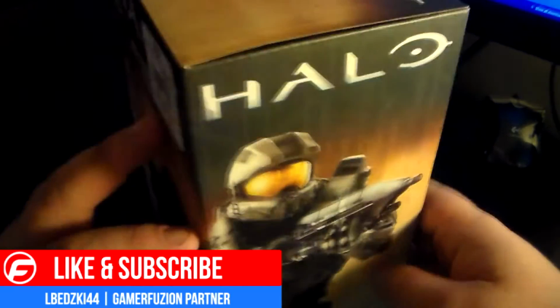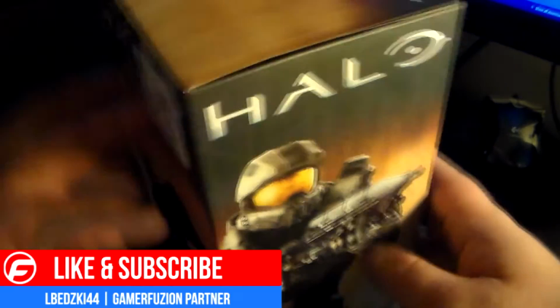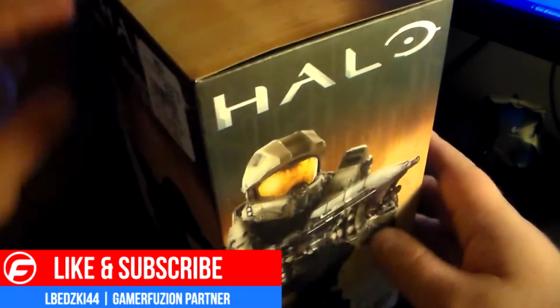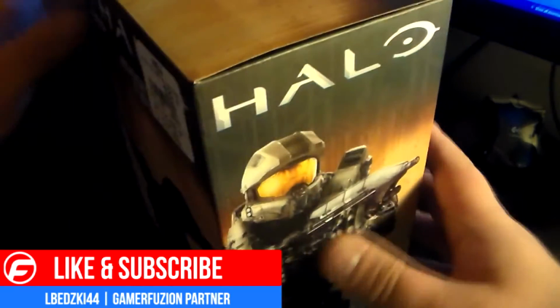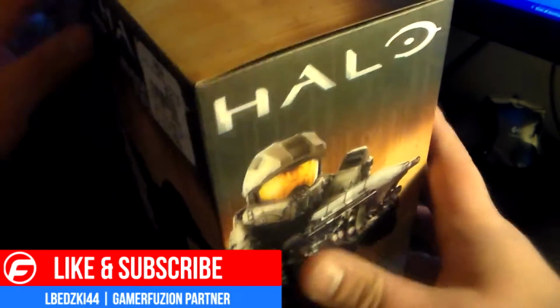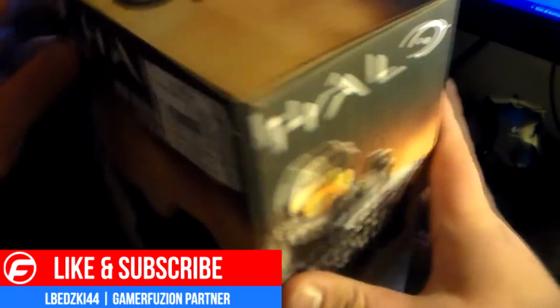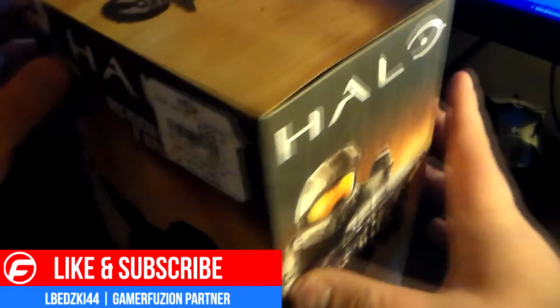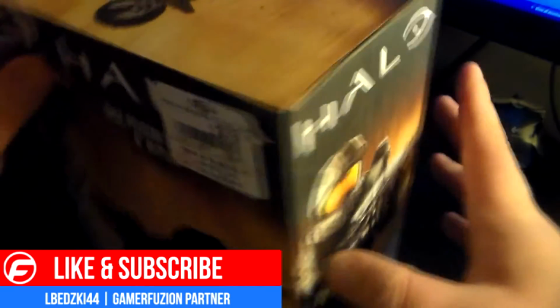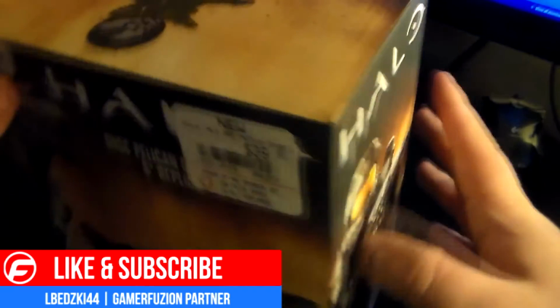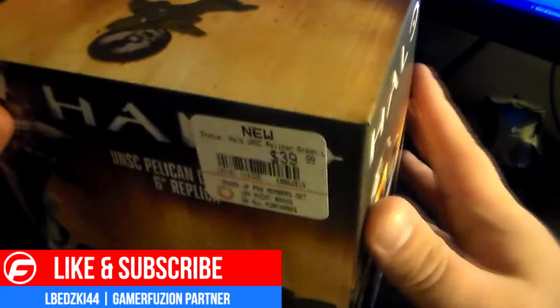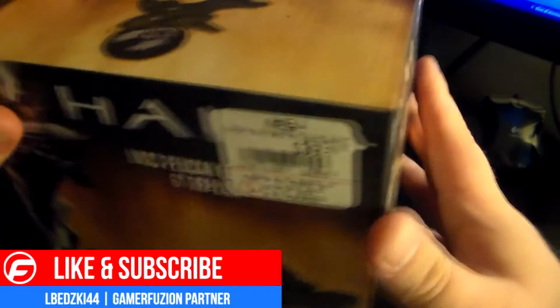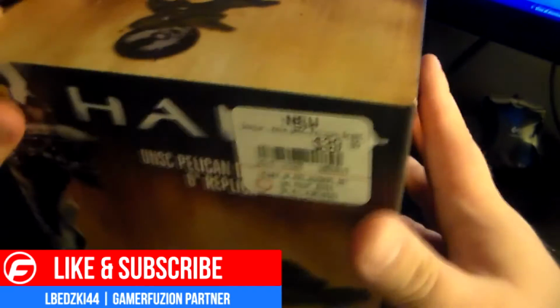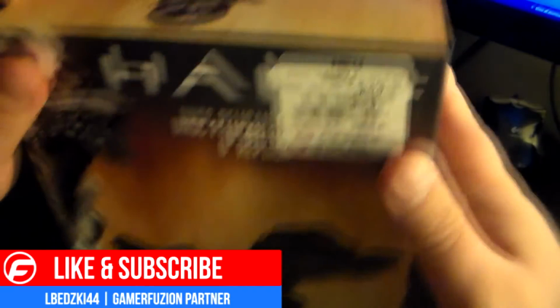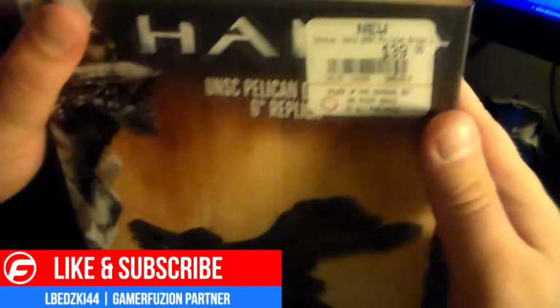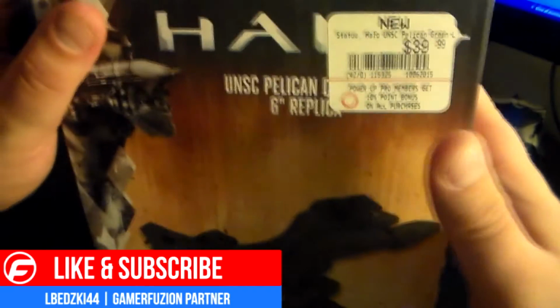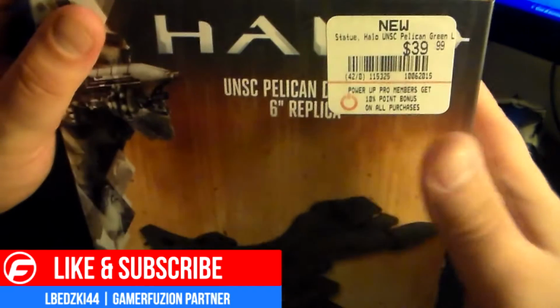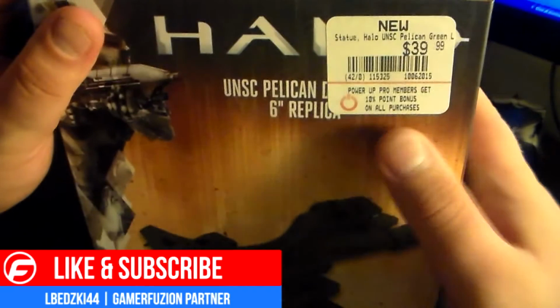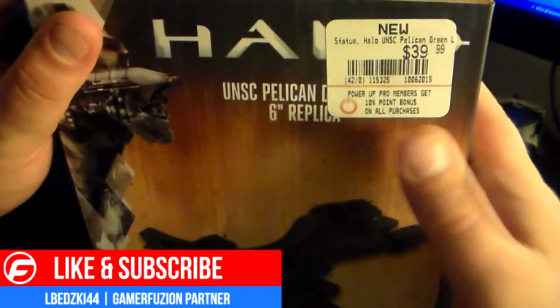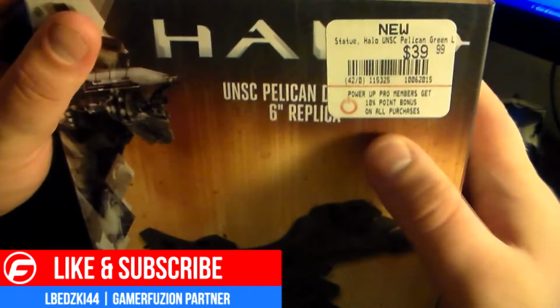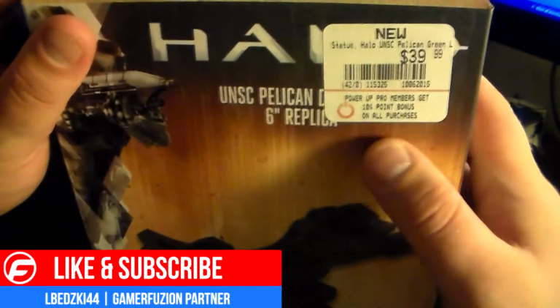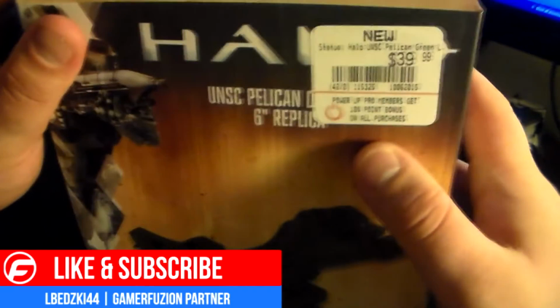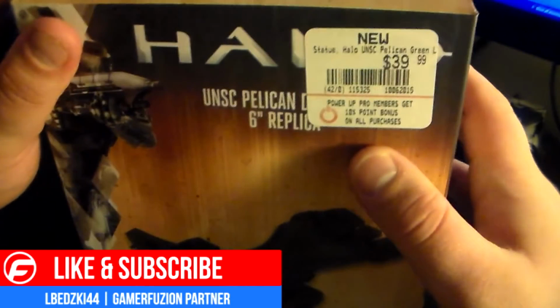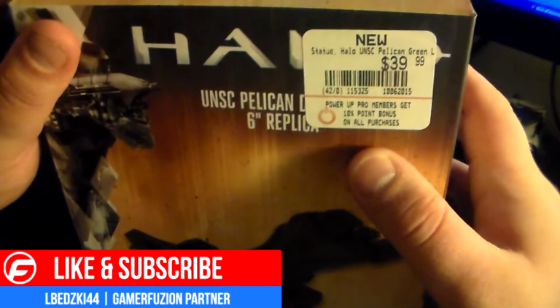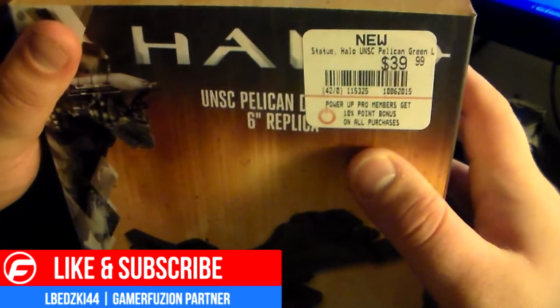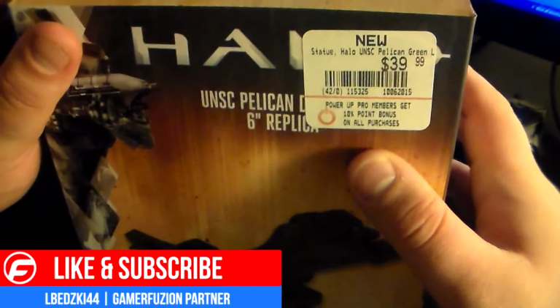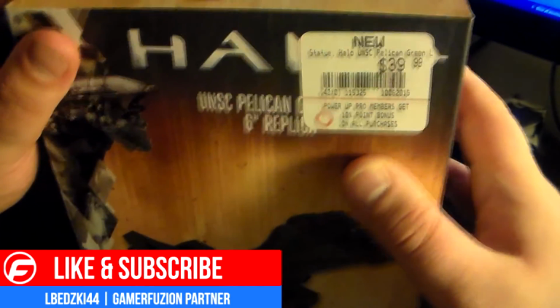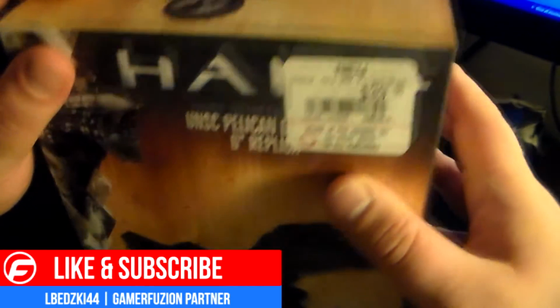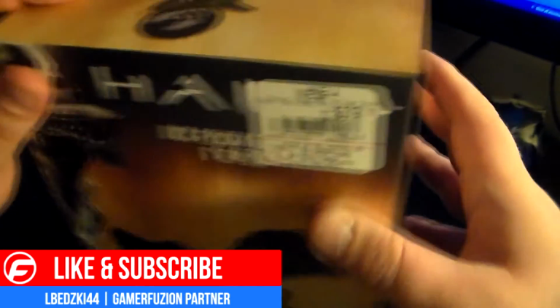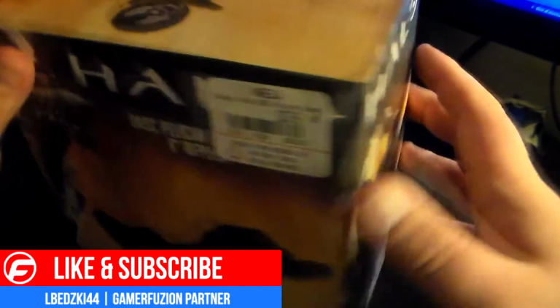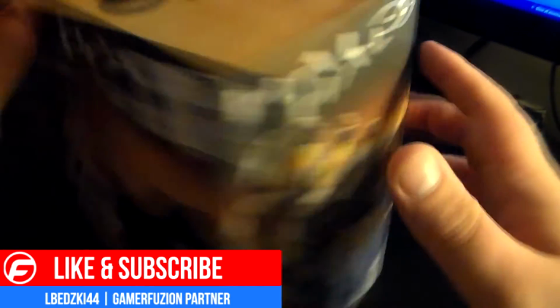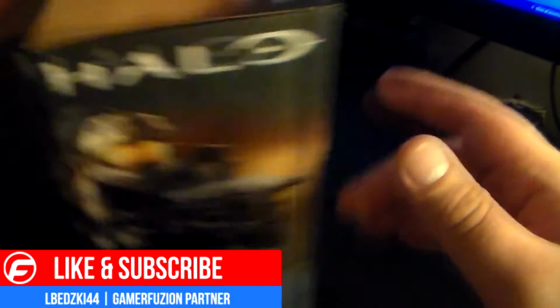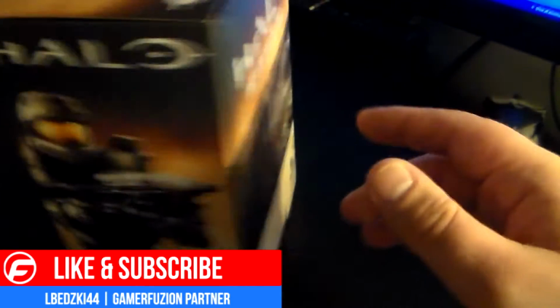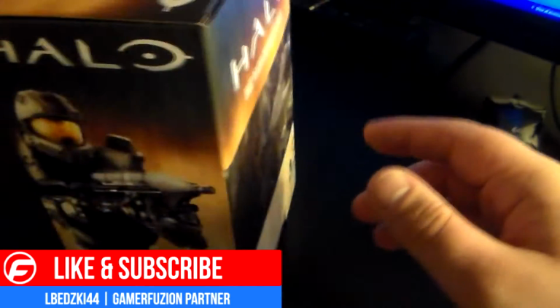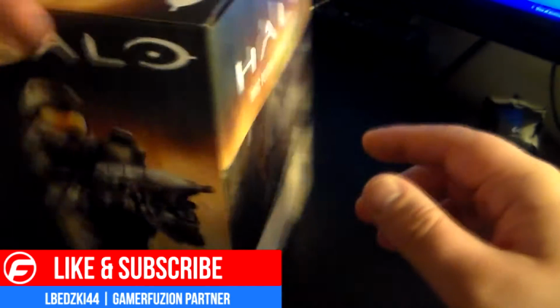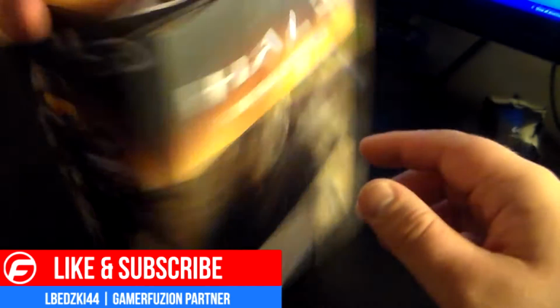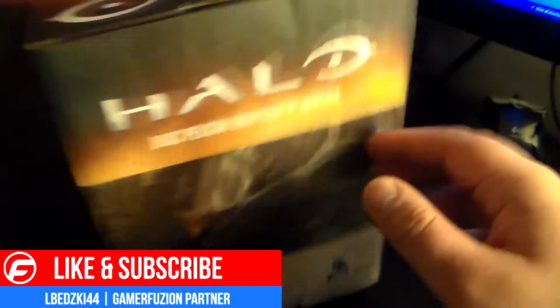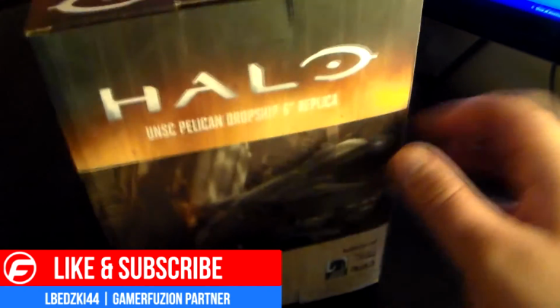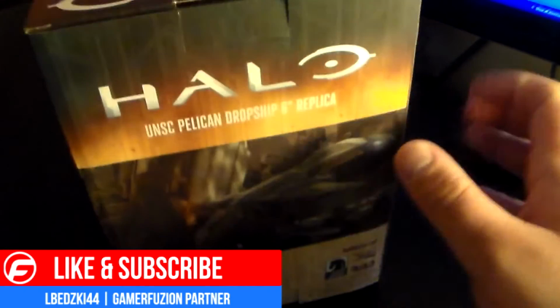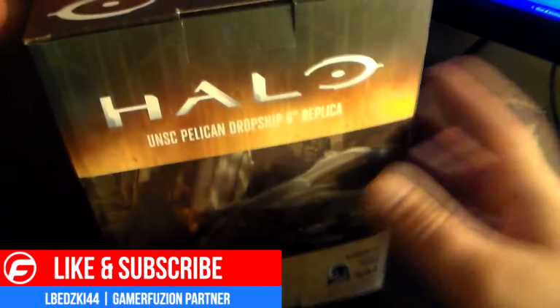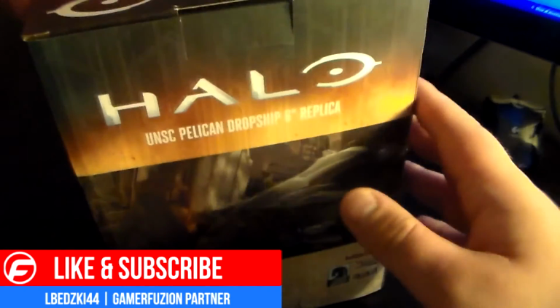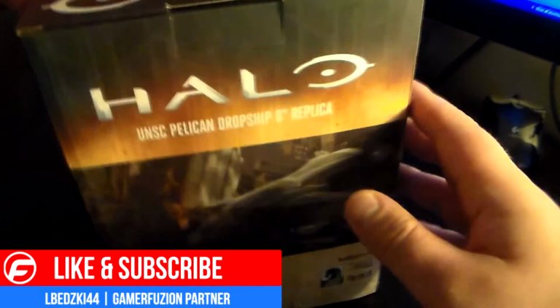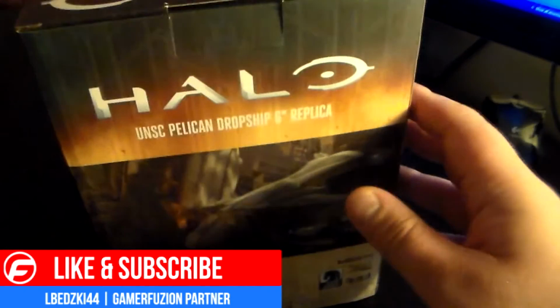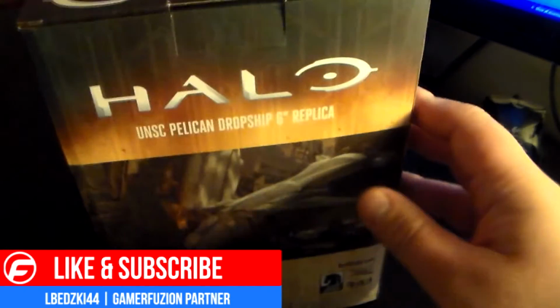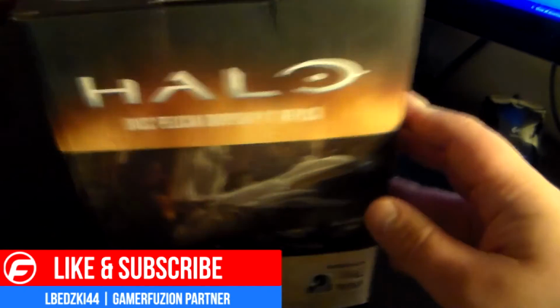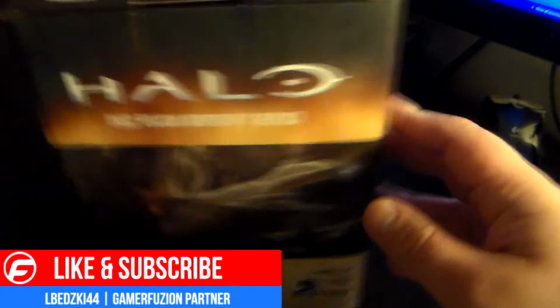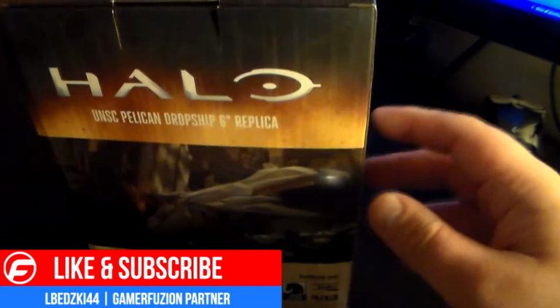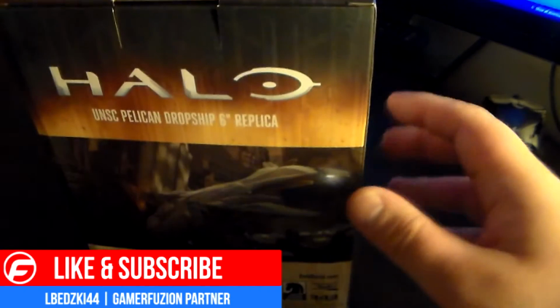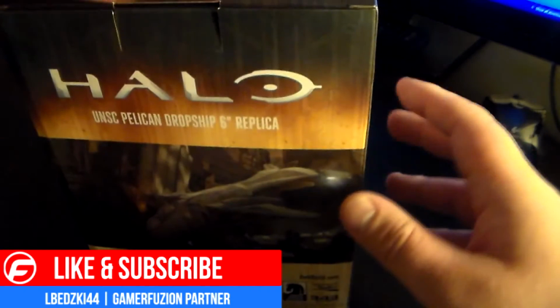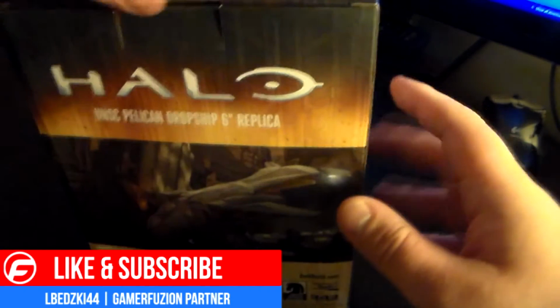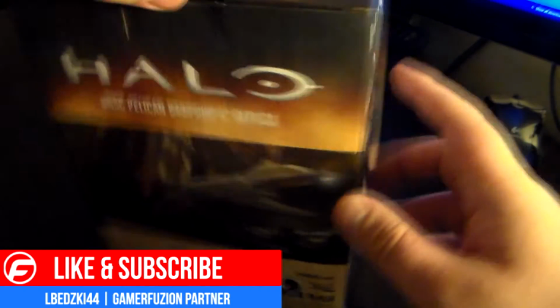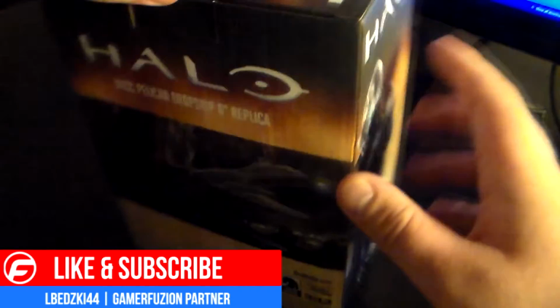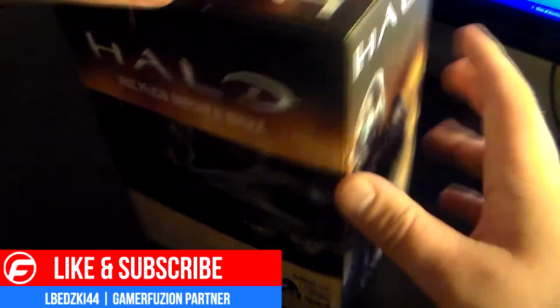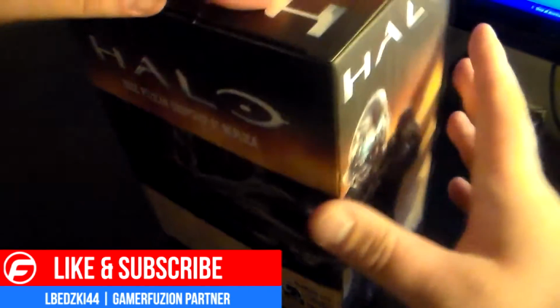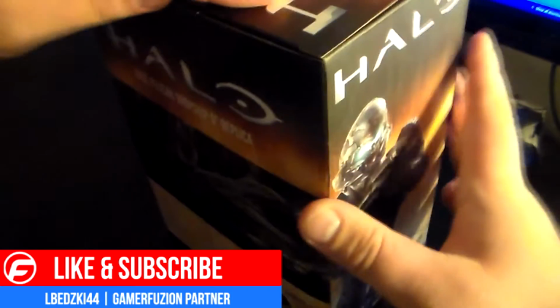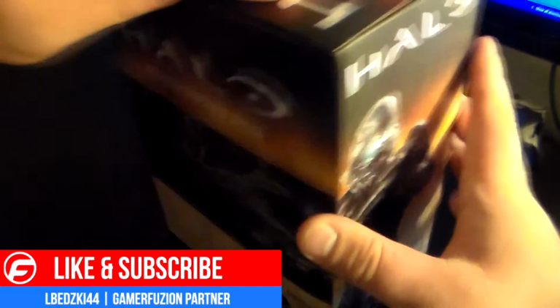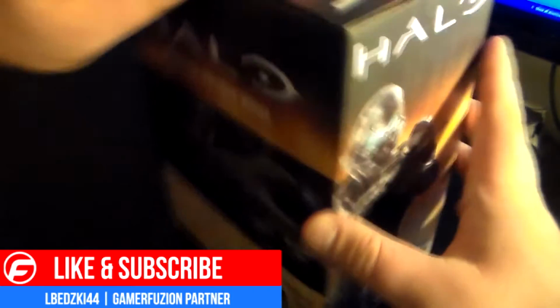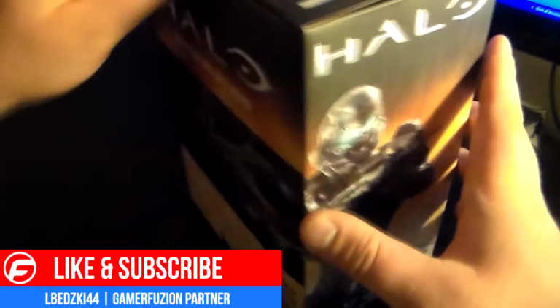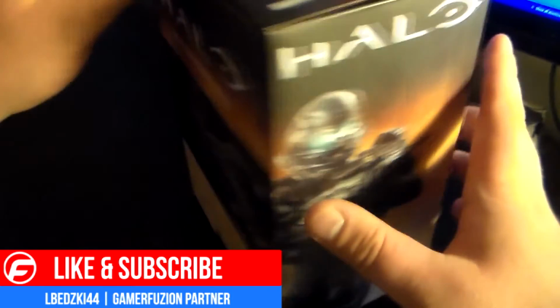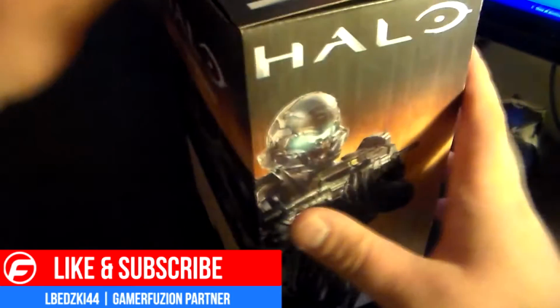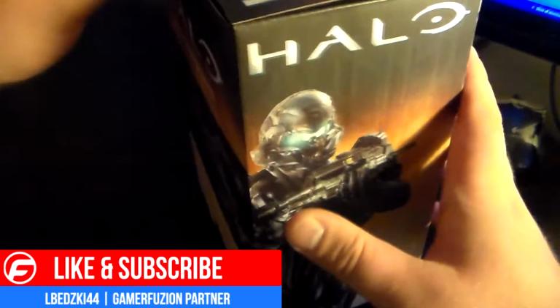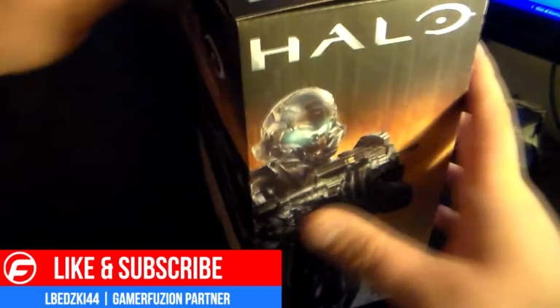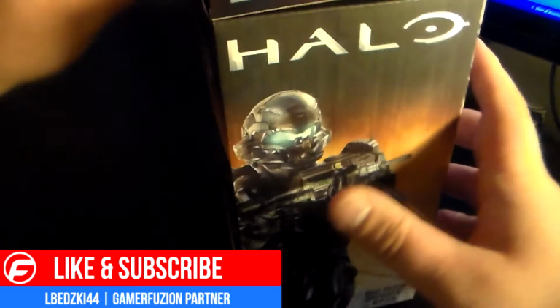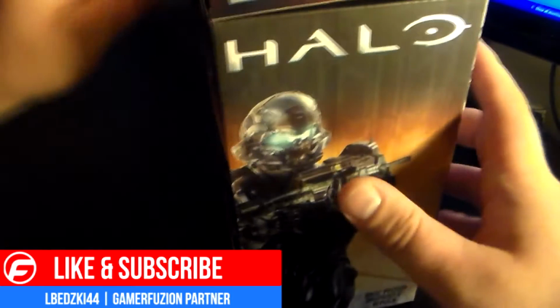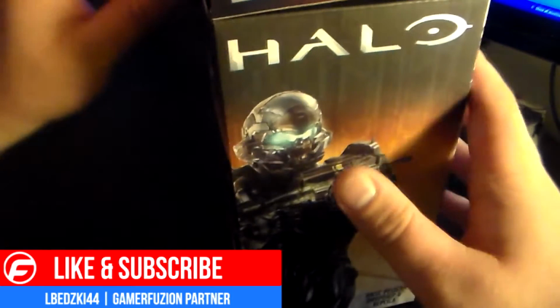This retails for $40 — picked this up at GameStop today. So let's see what we got inside and how this bad boy looks.